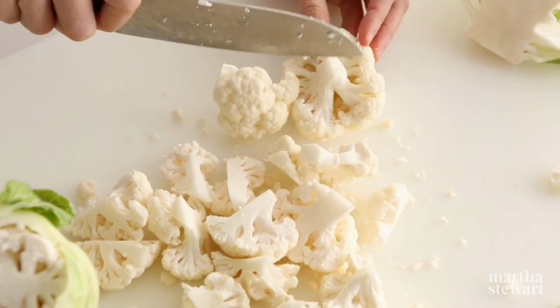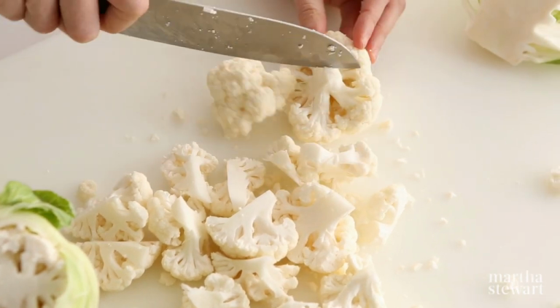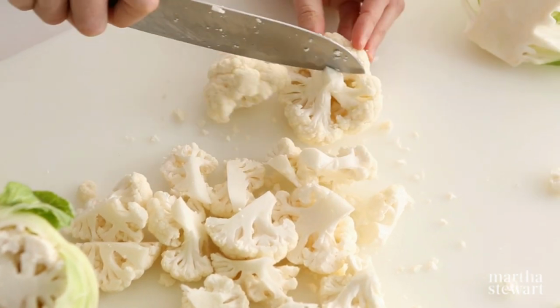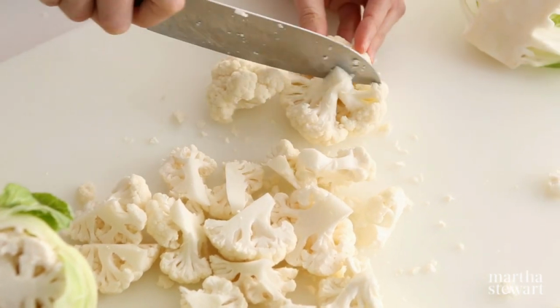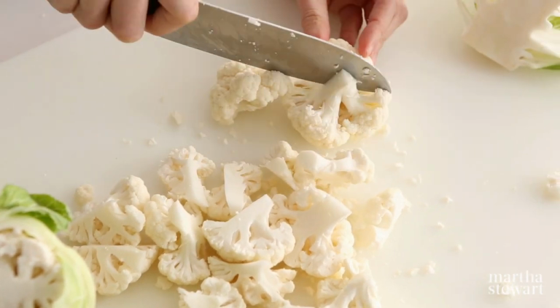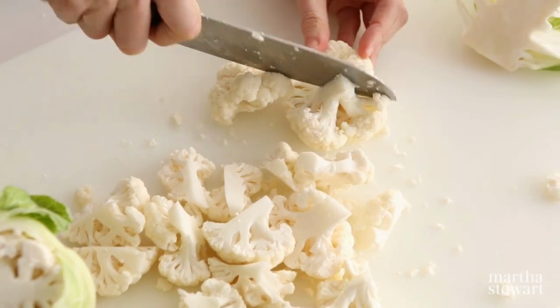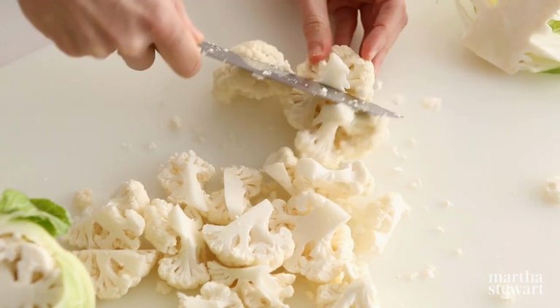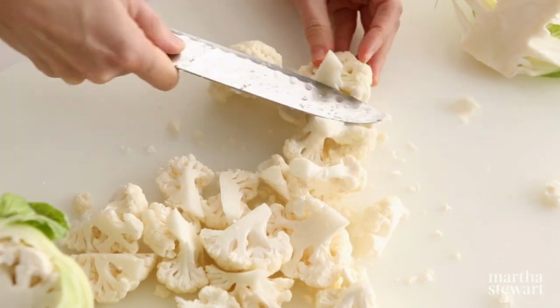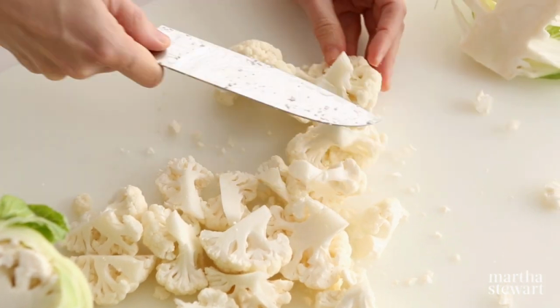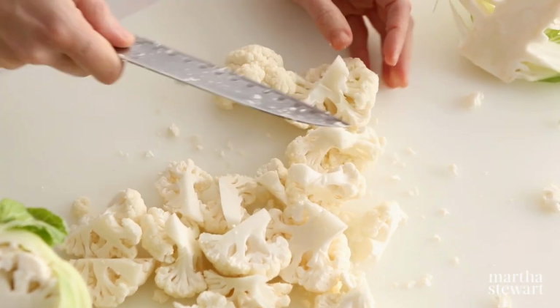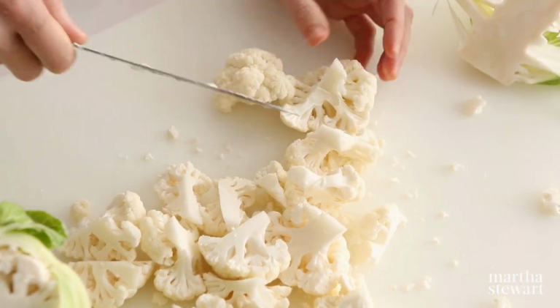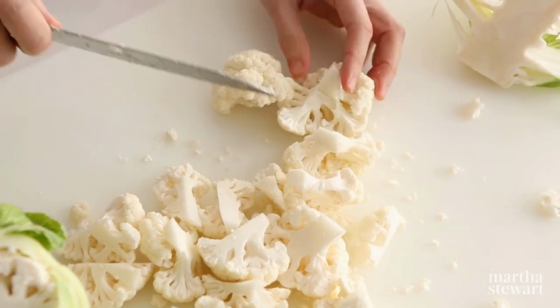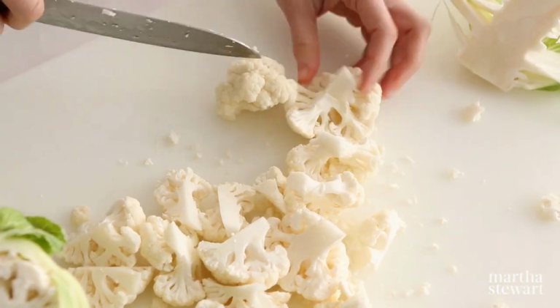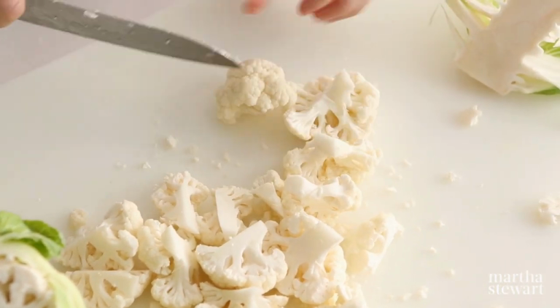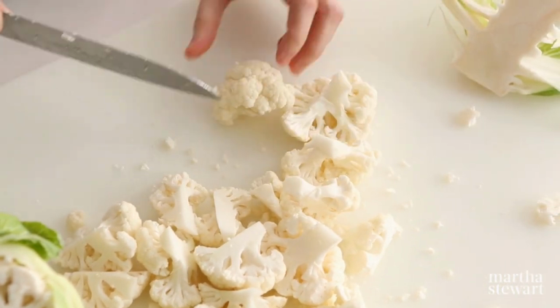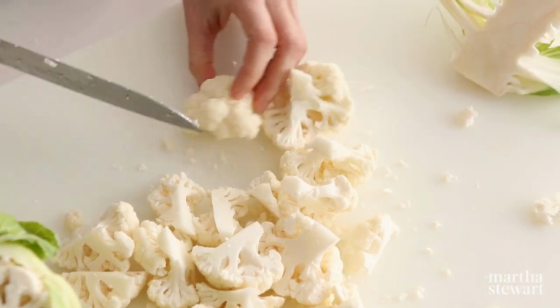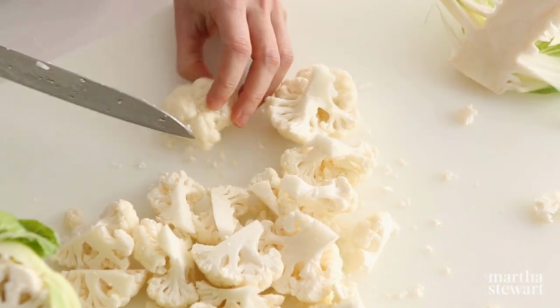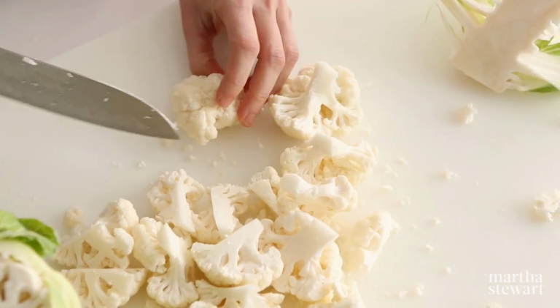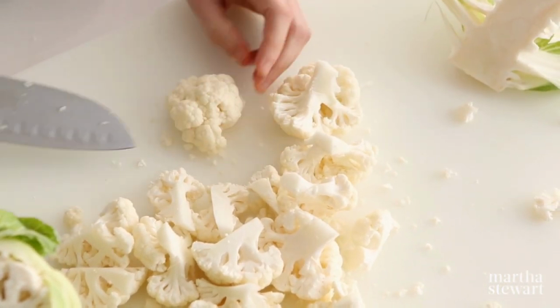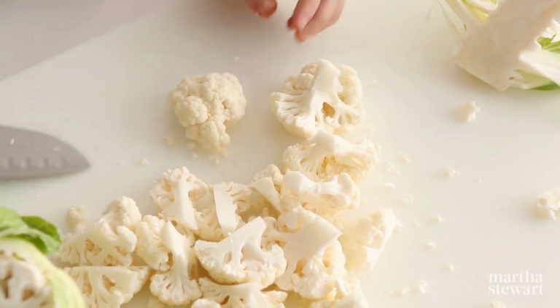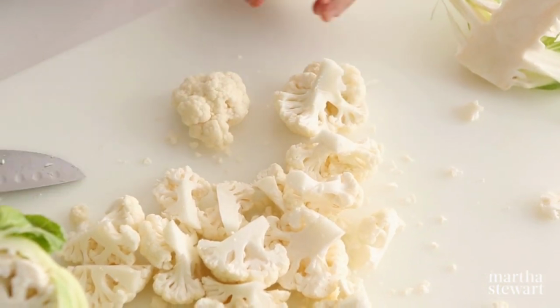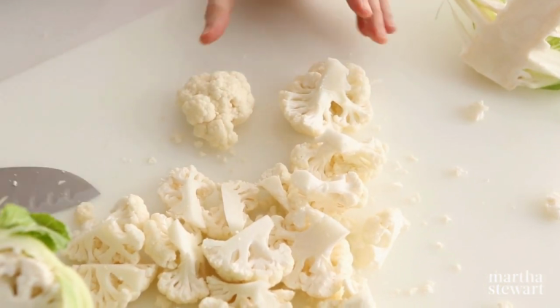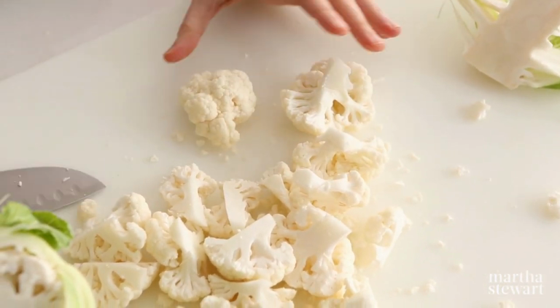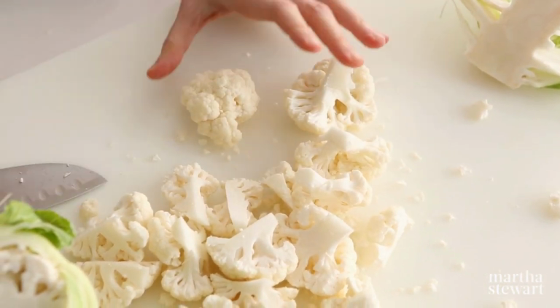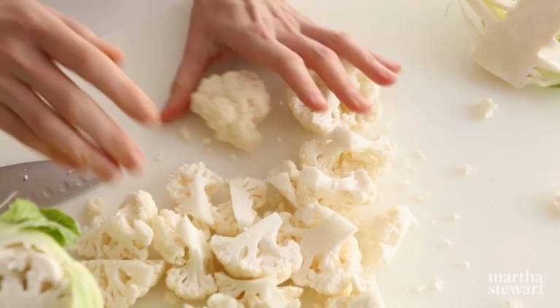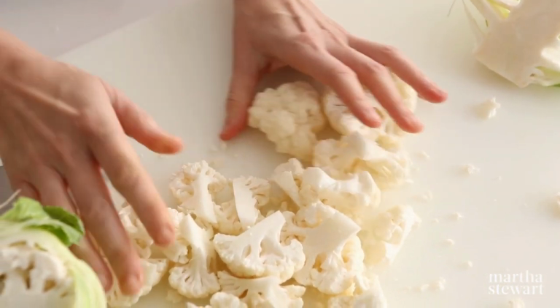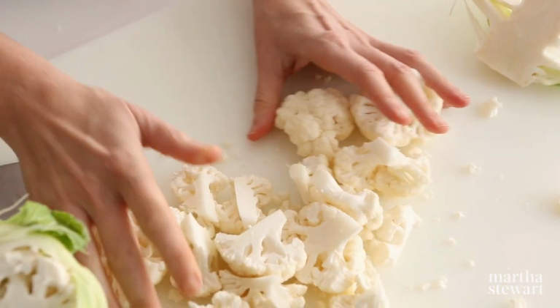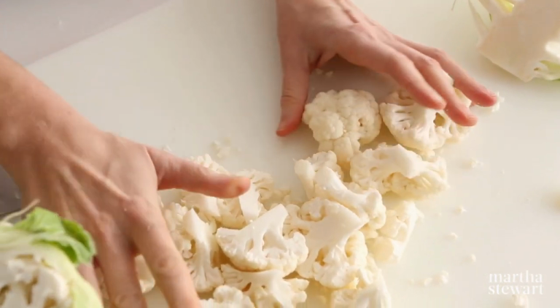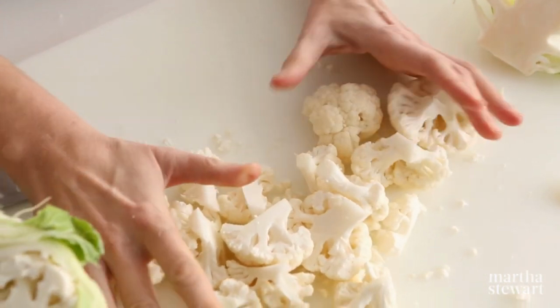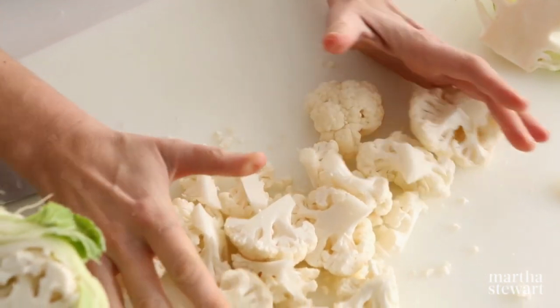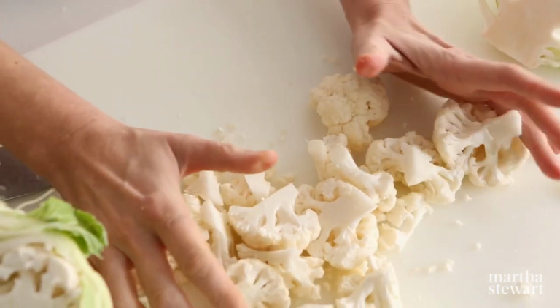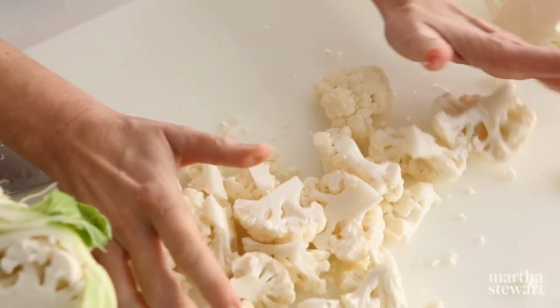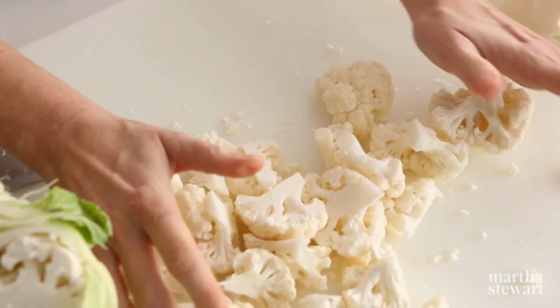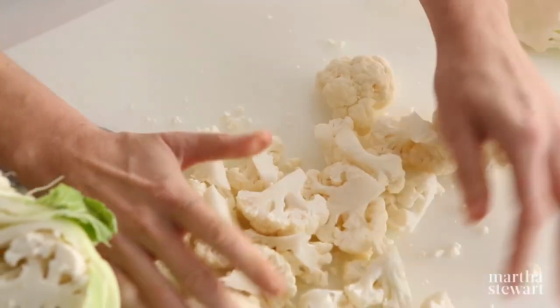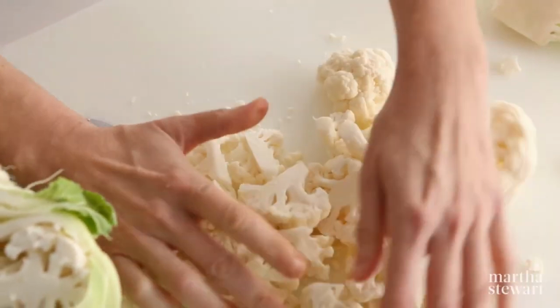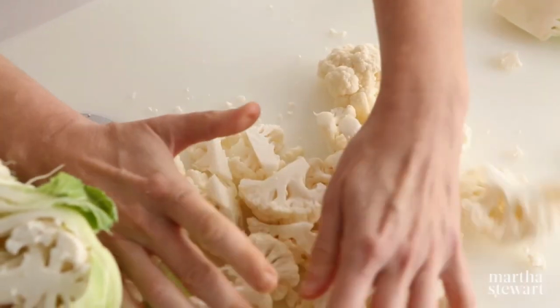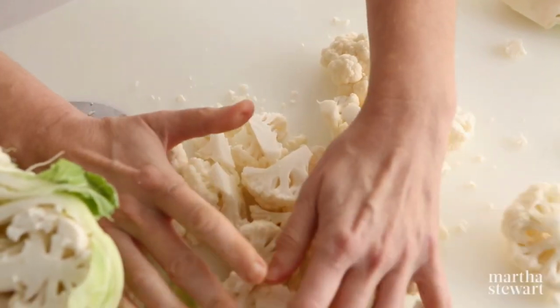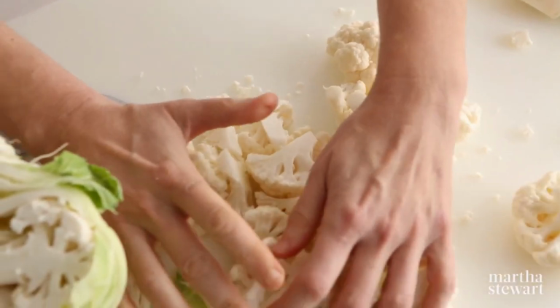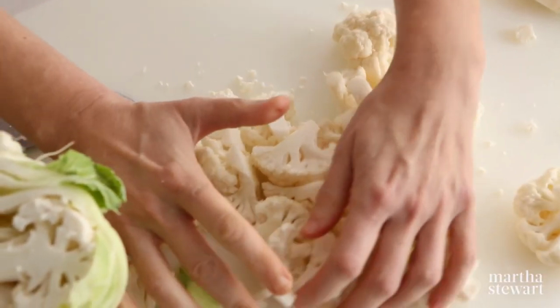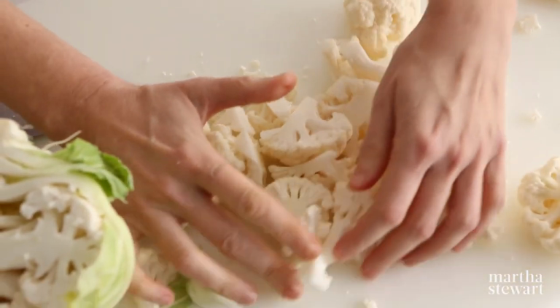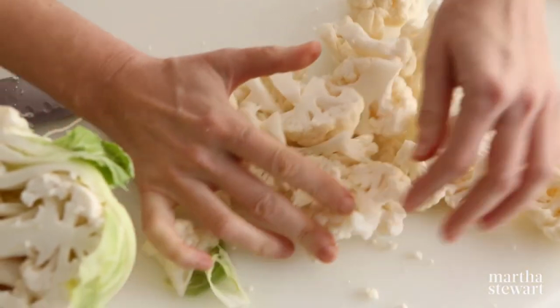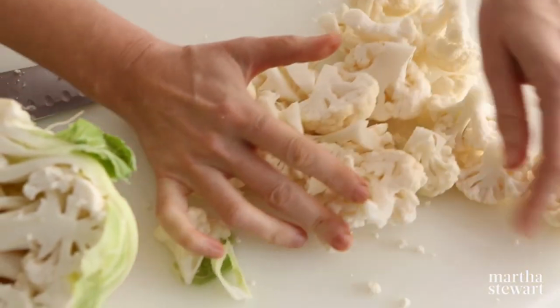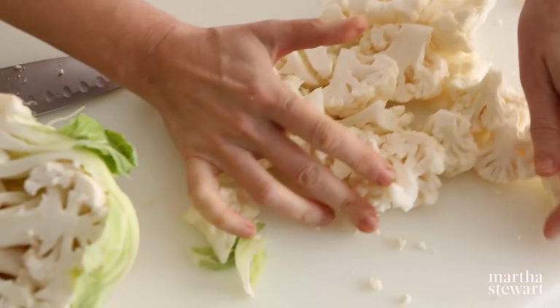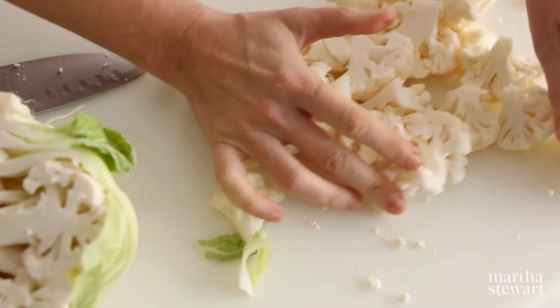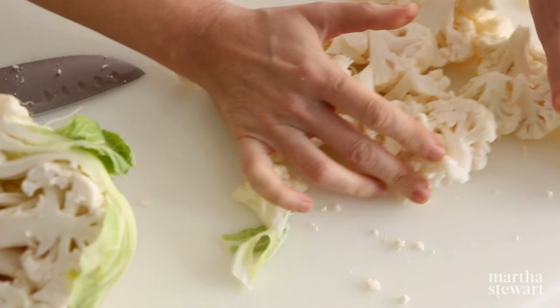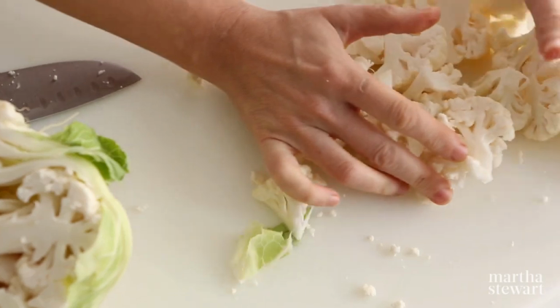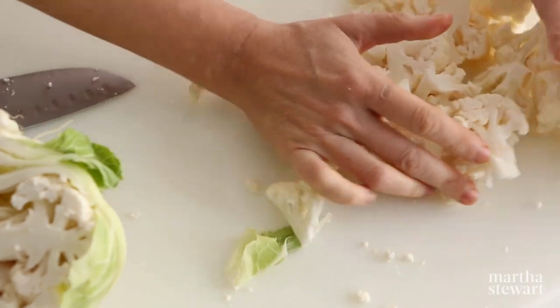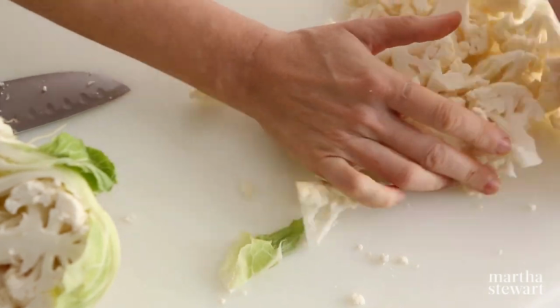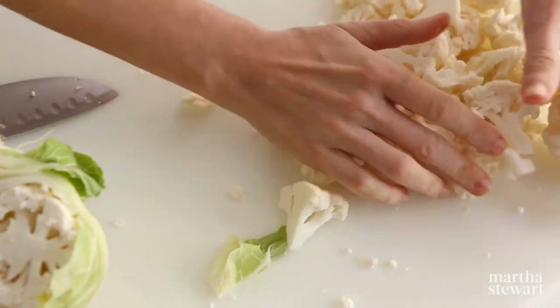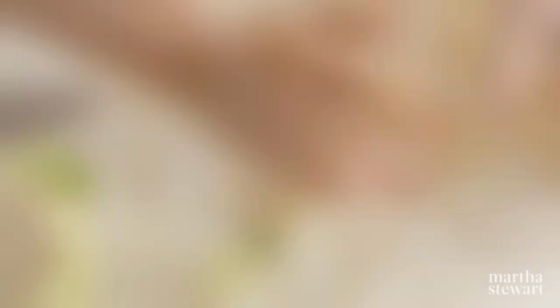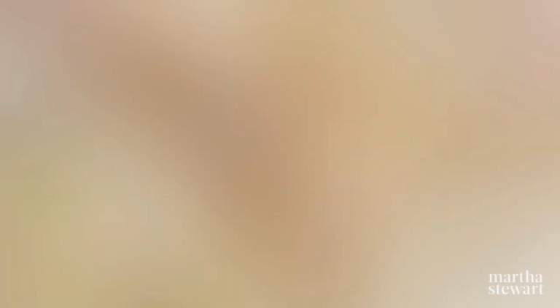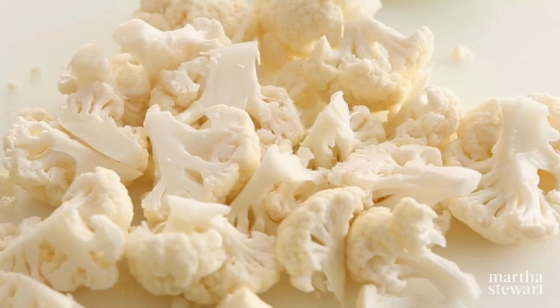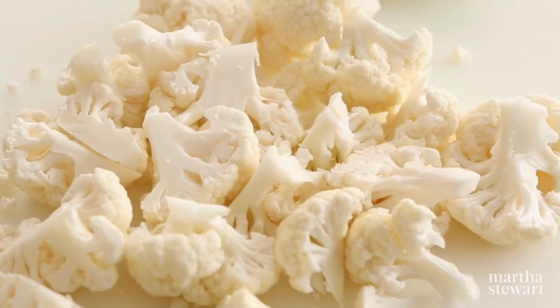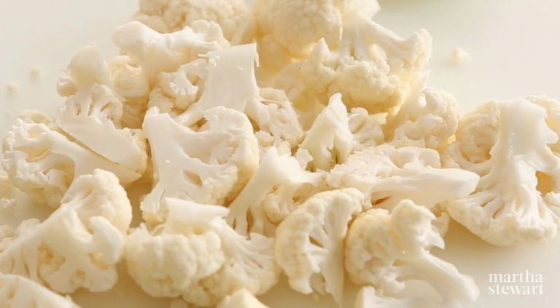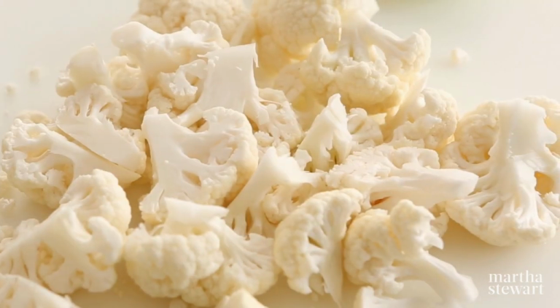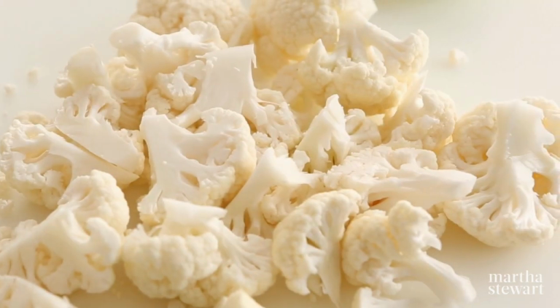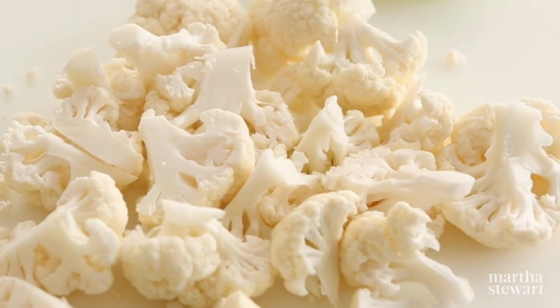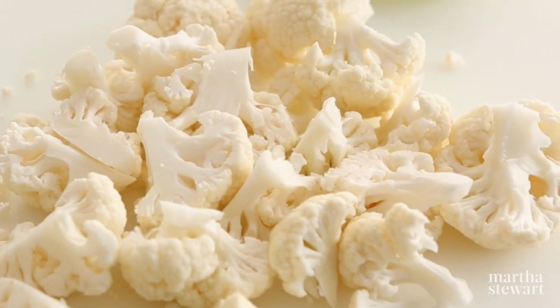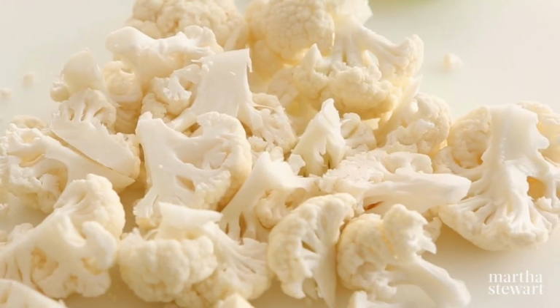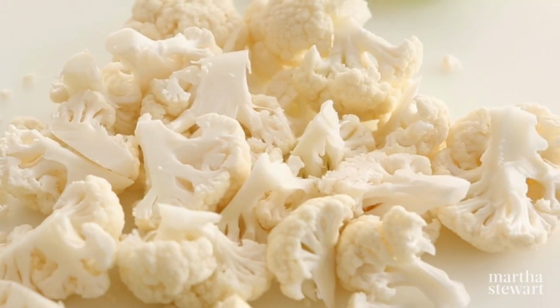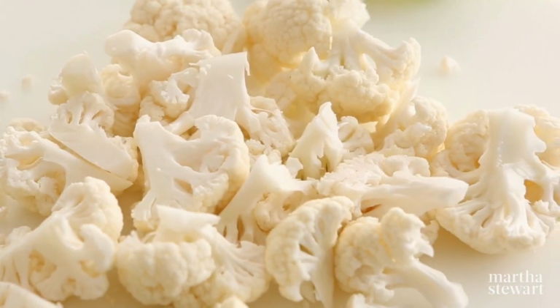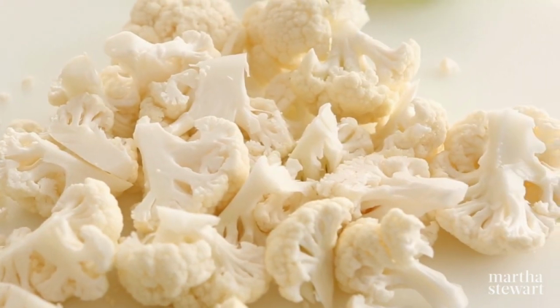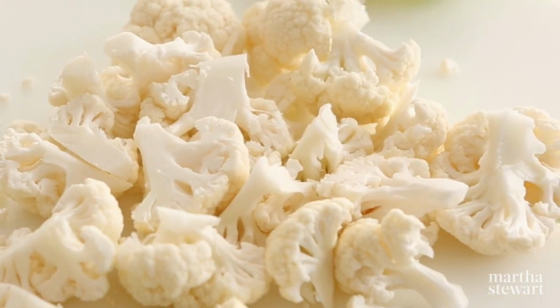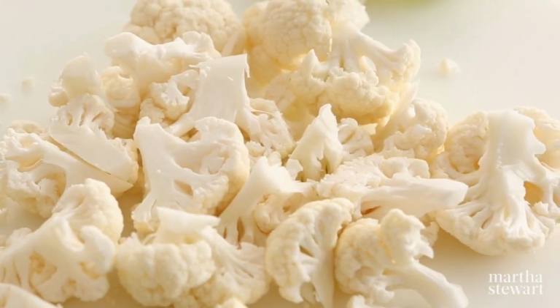Before you cook the cauliflower, make sure you give it a good wash, as it's easier to get any grit out once it's cut into pieces.